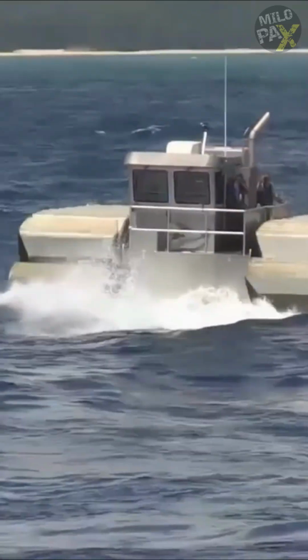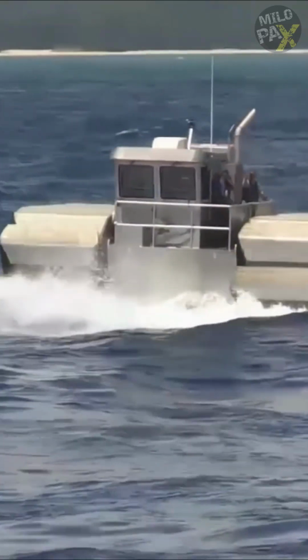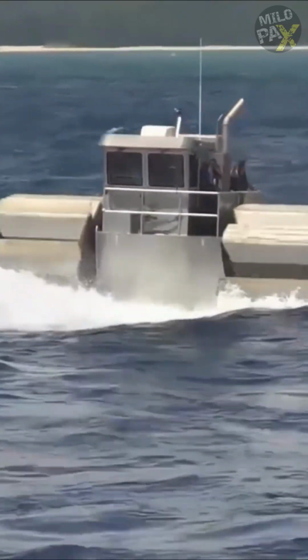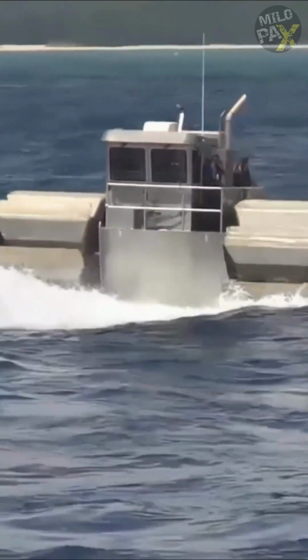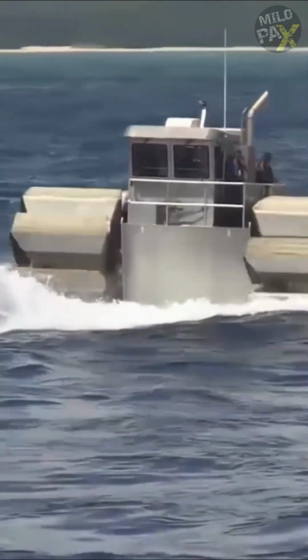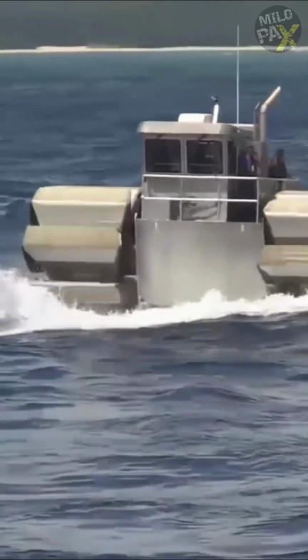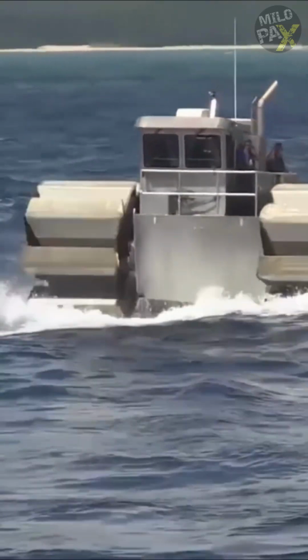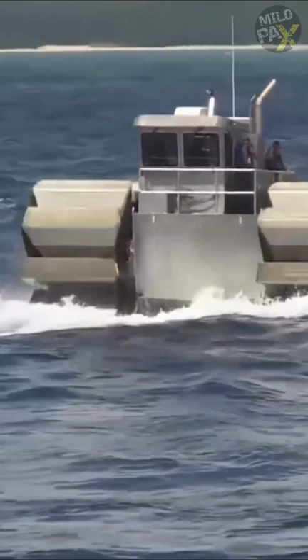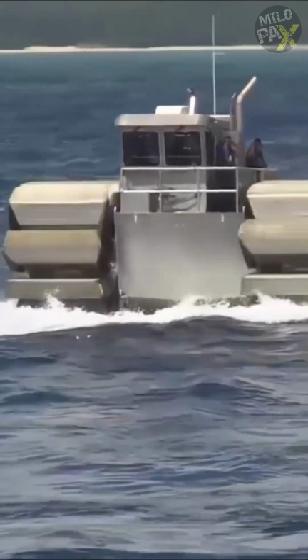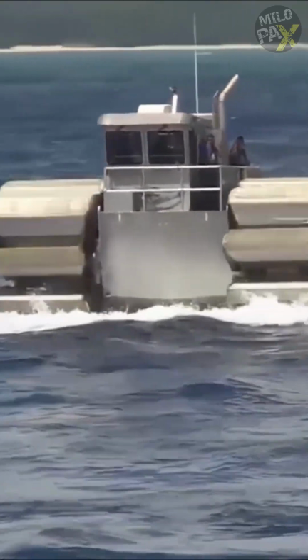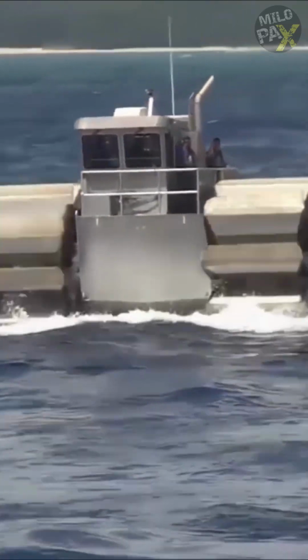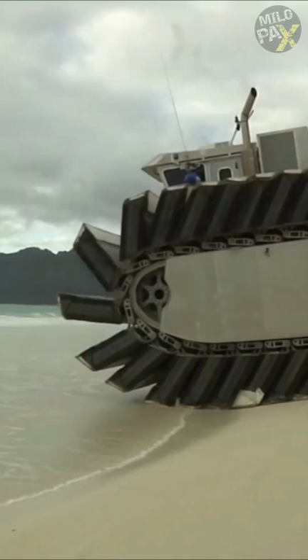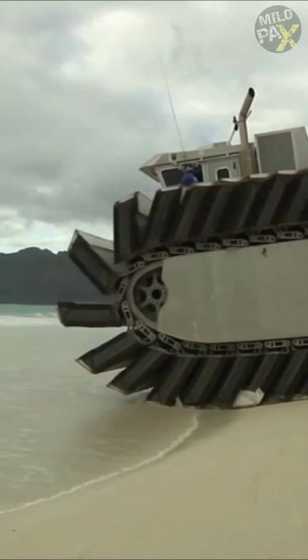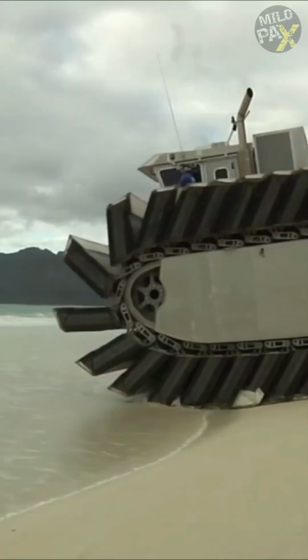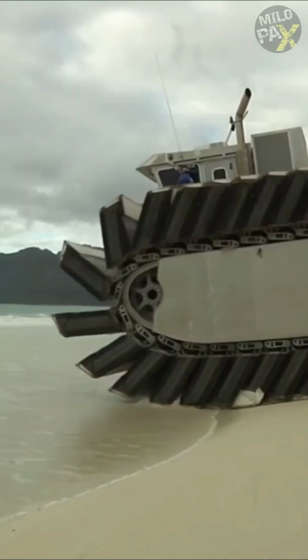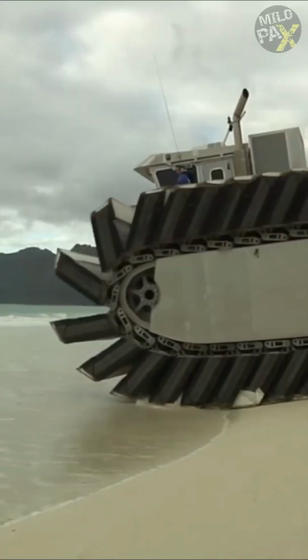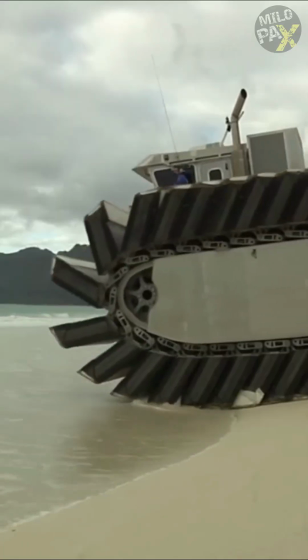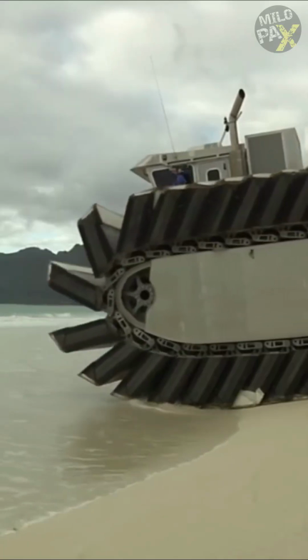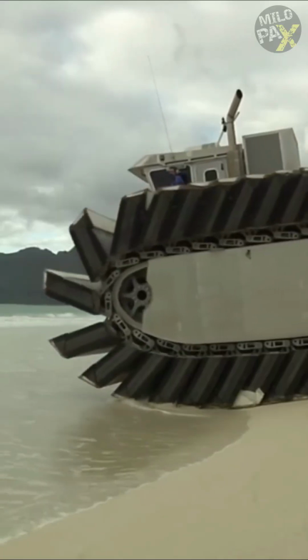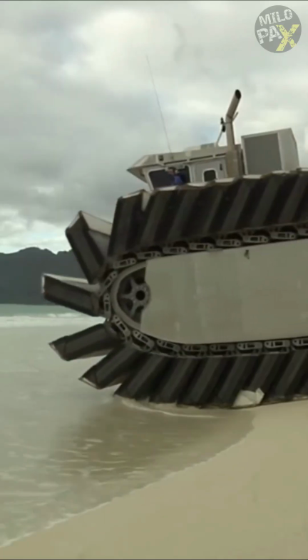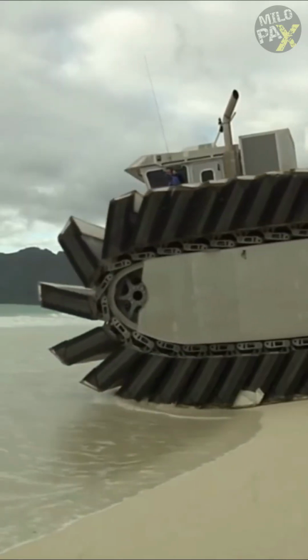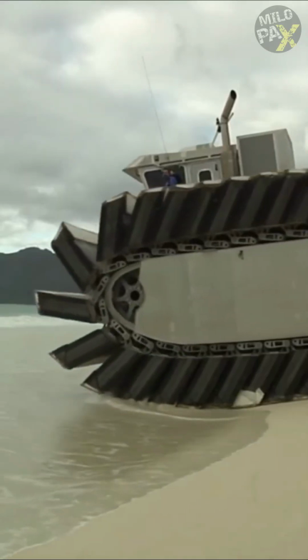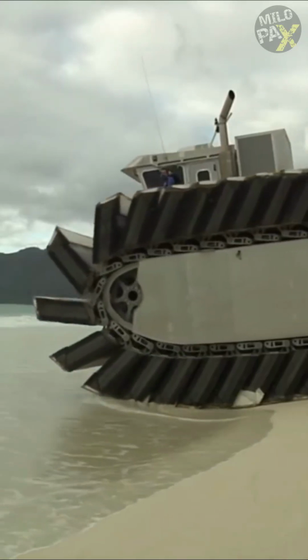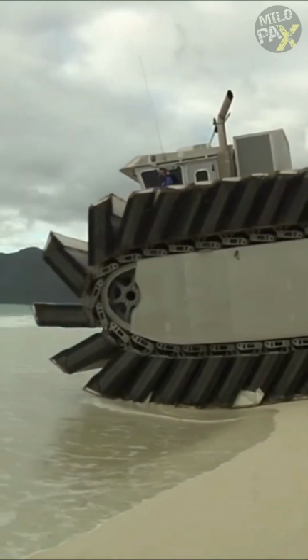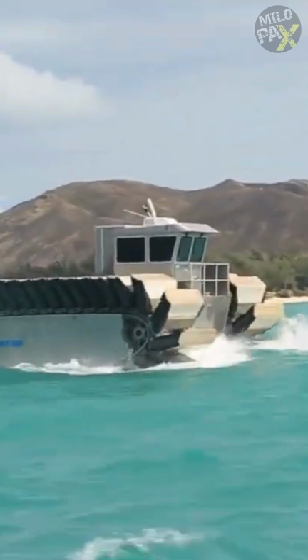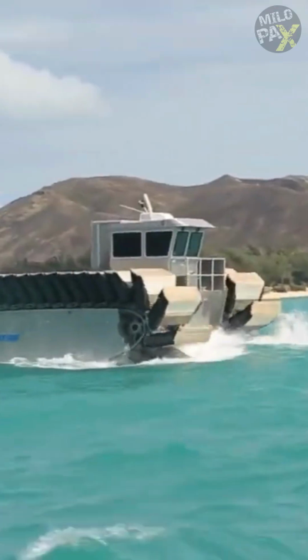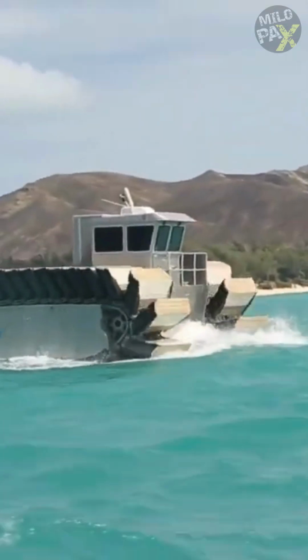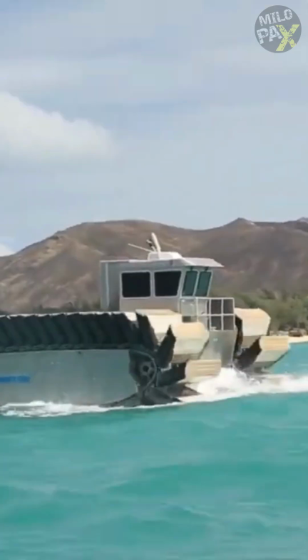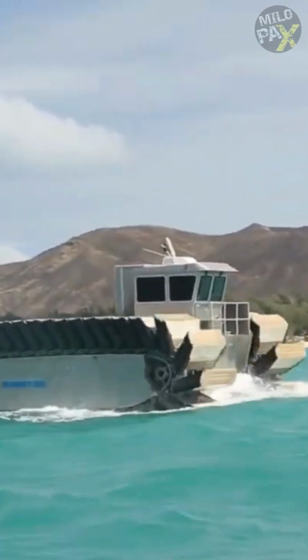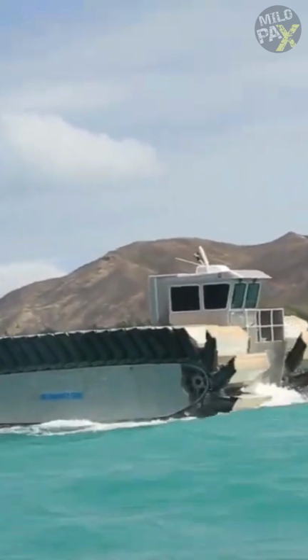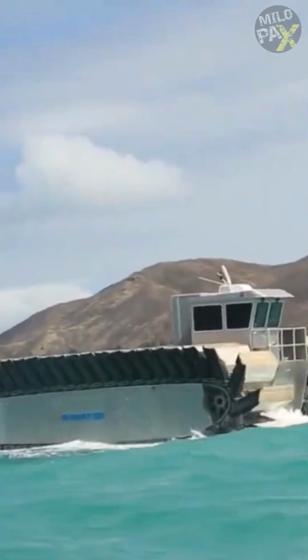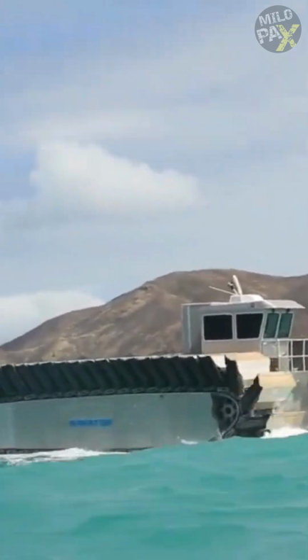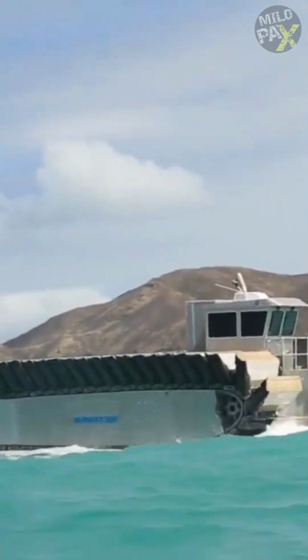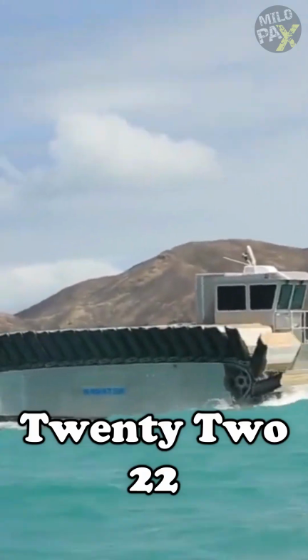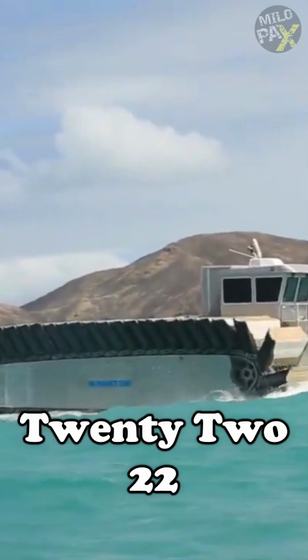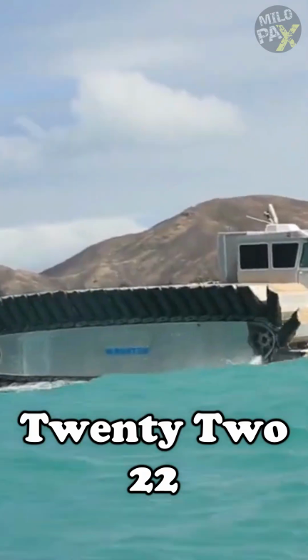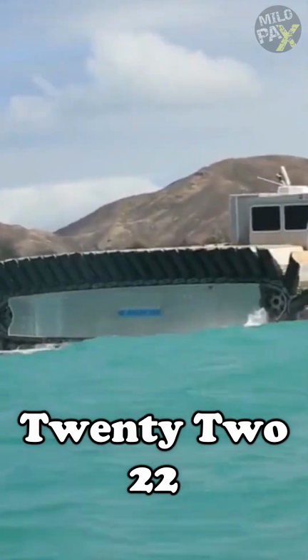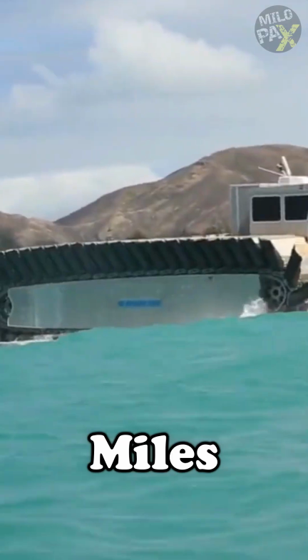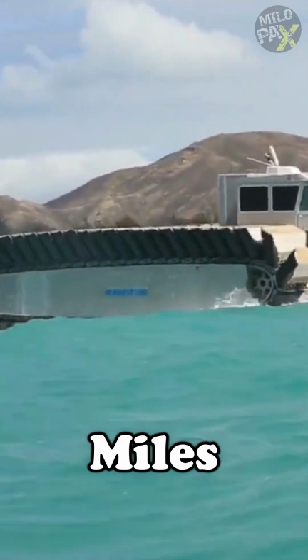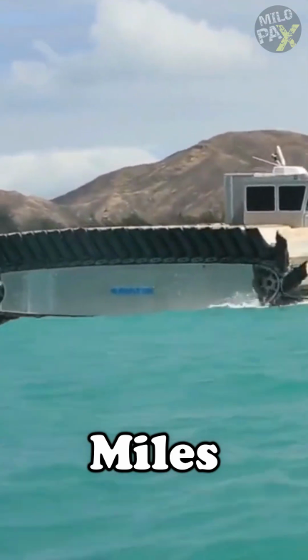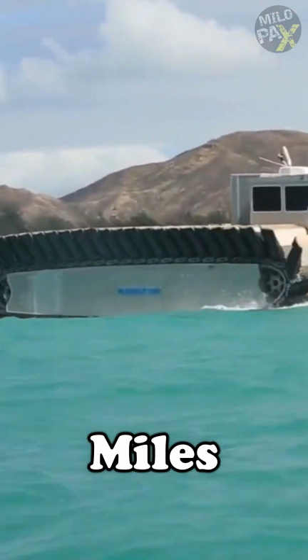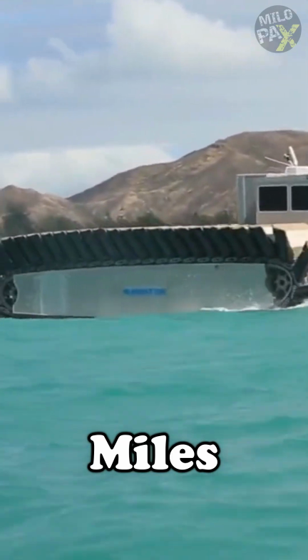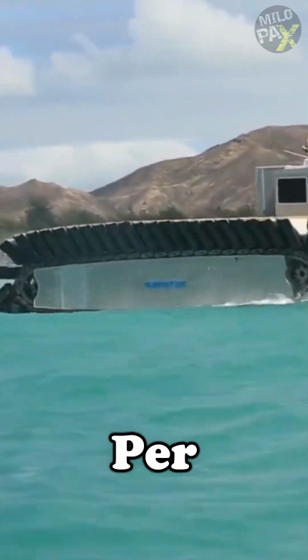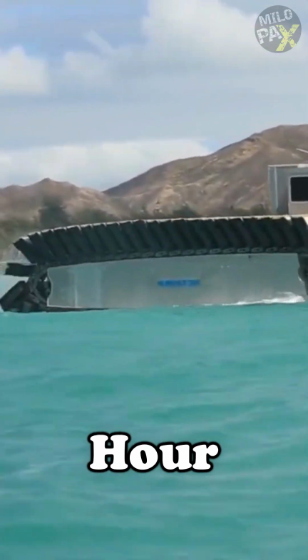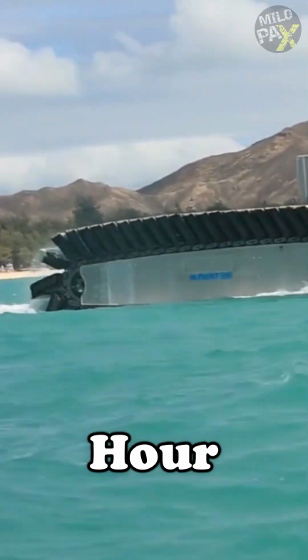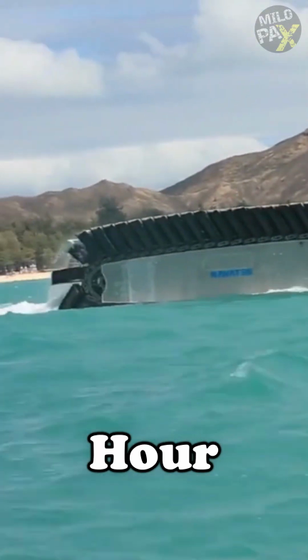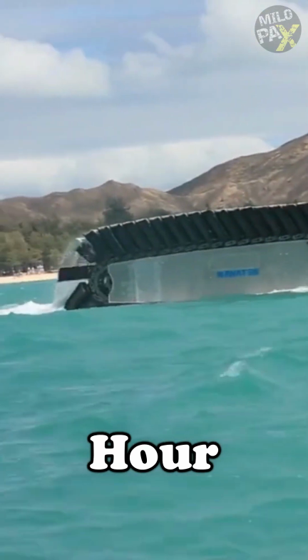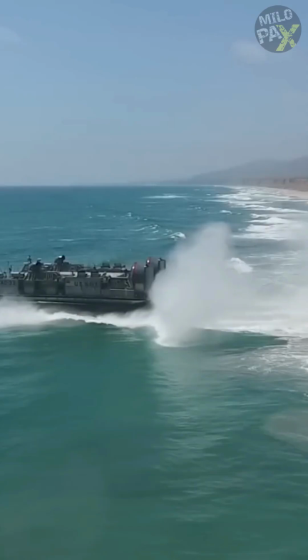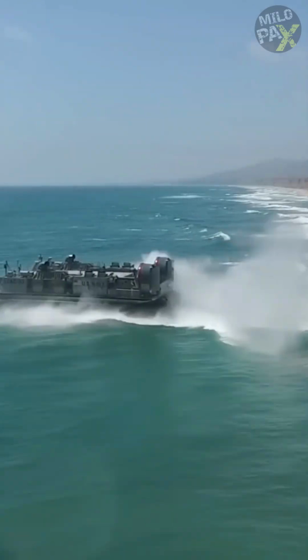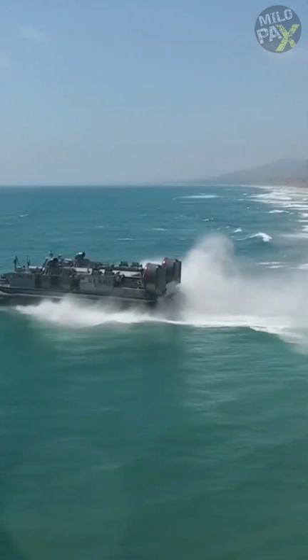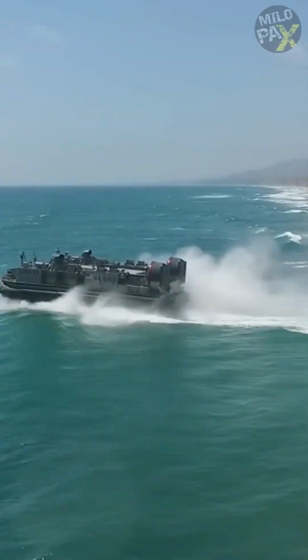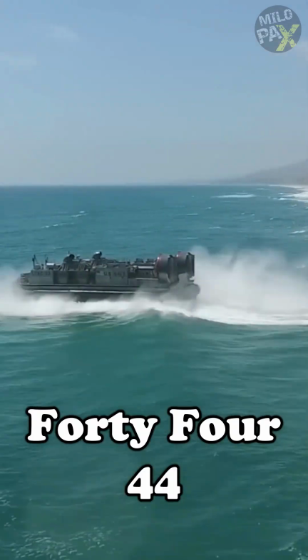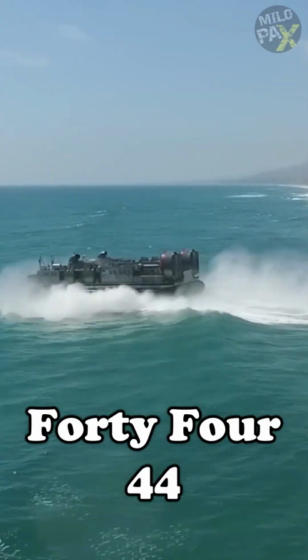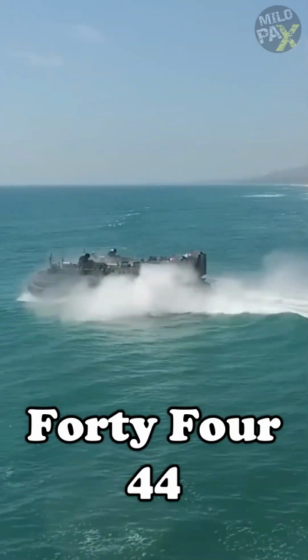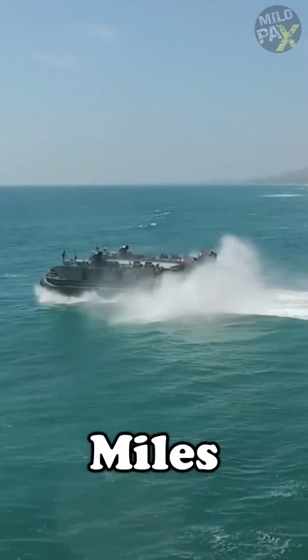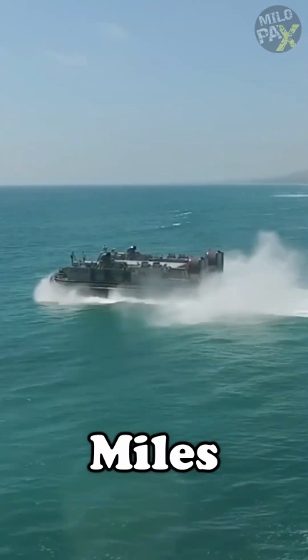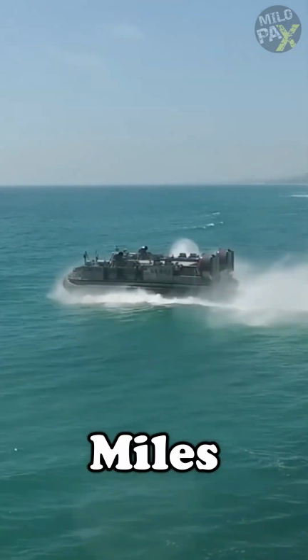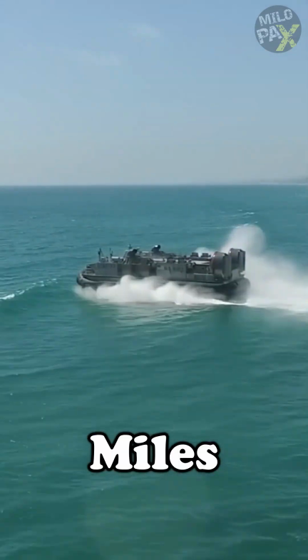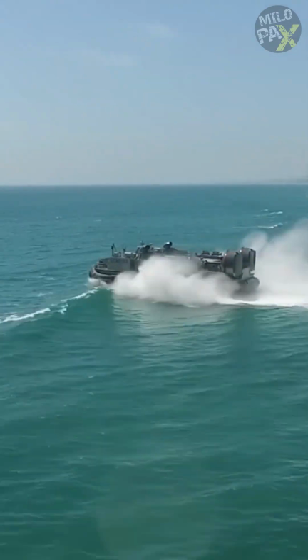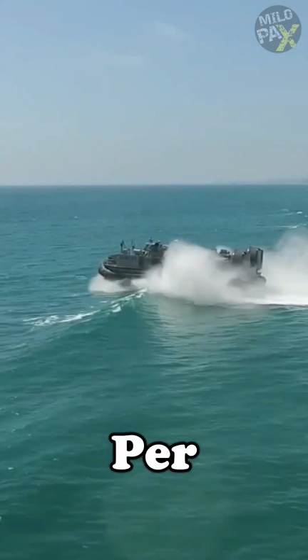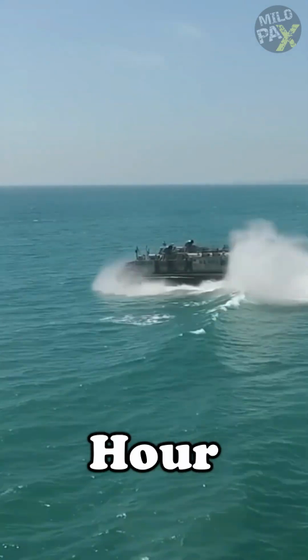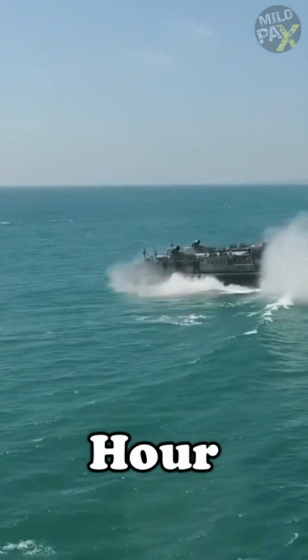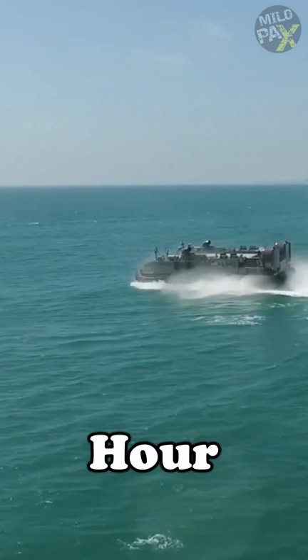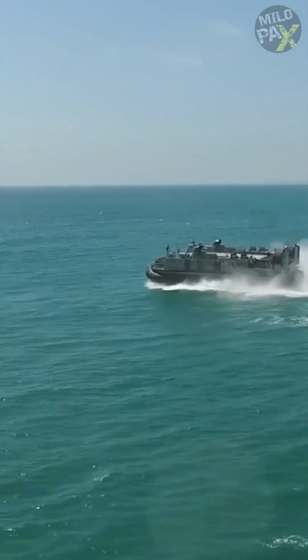However, it's important to note that the U-Hack's top speed is limited to 35 kilometers per hour, which is half the speed of the LCAC.